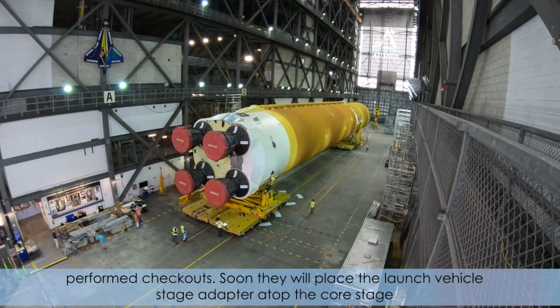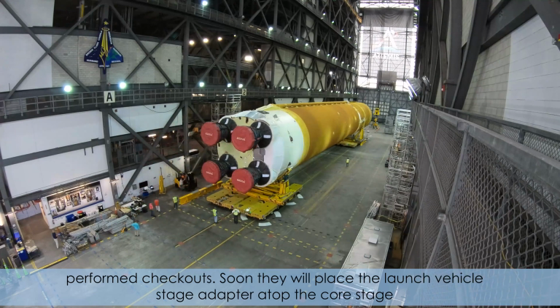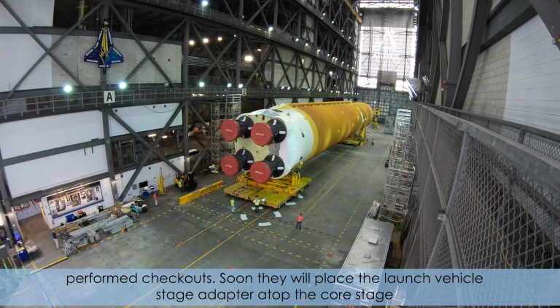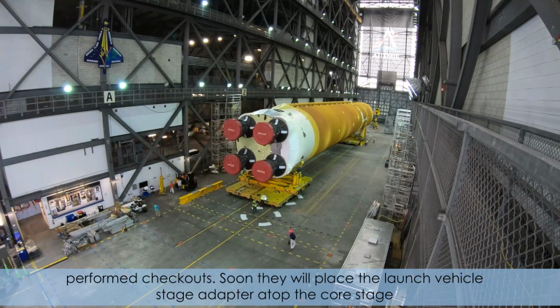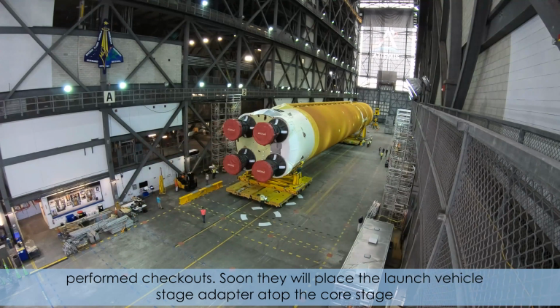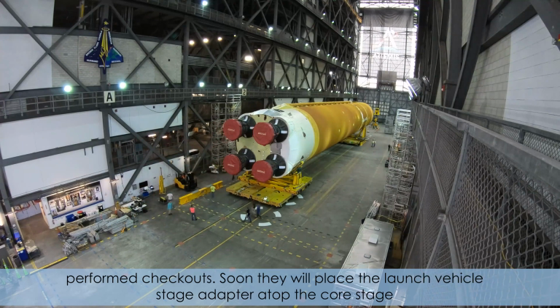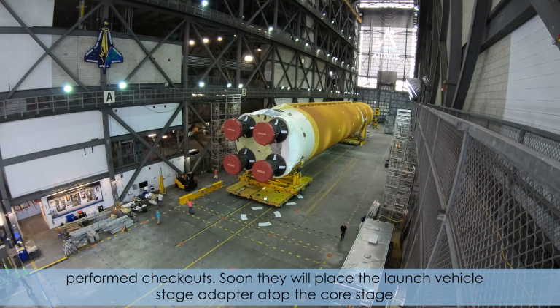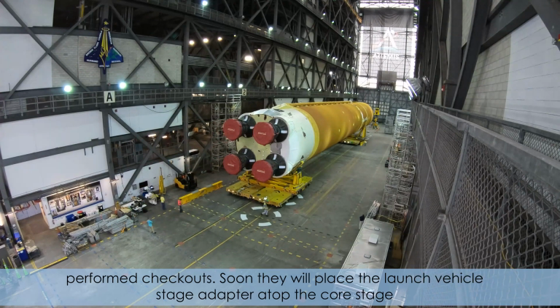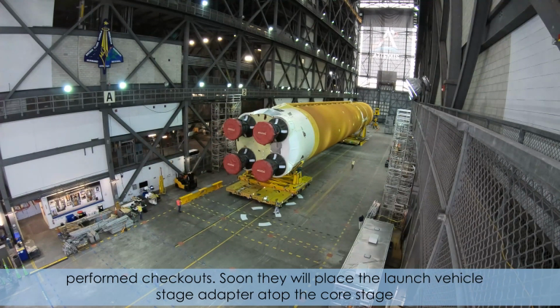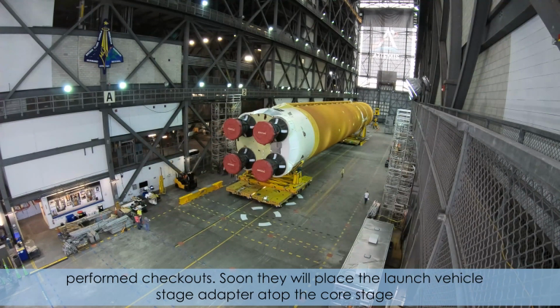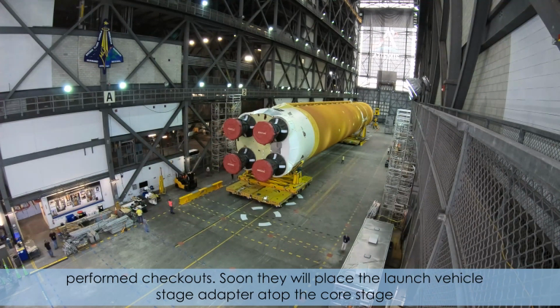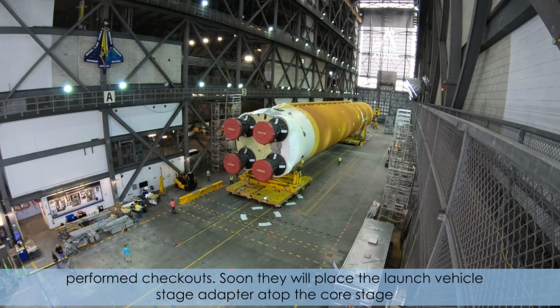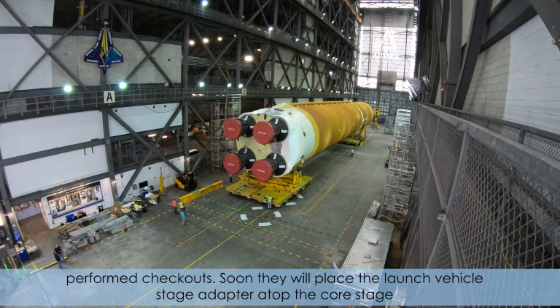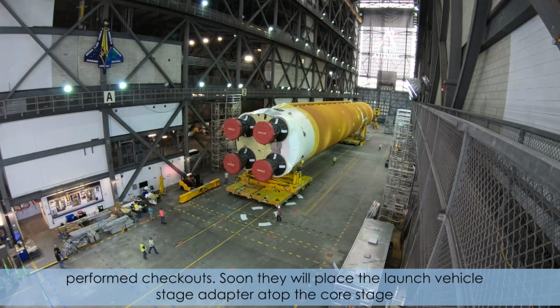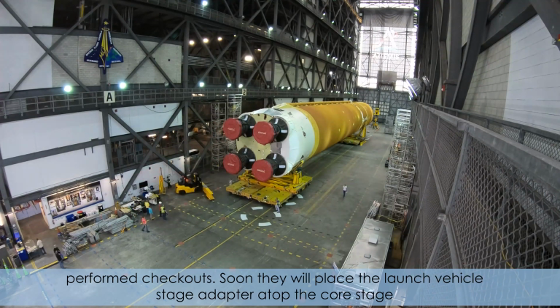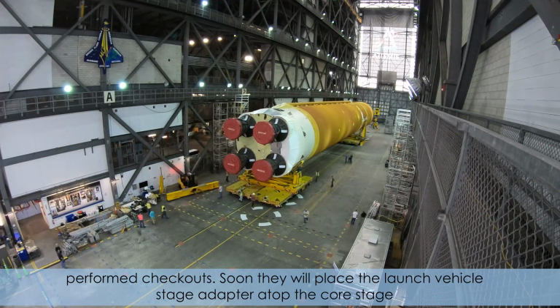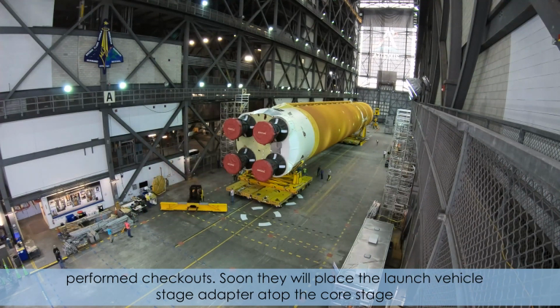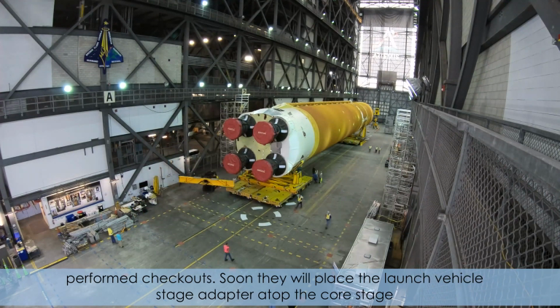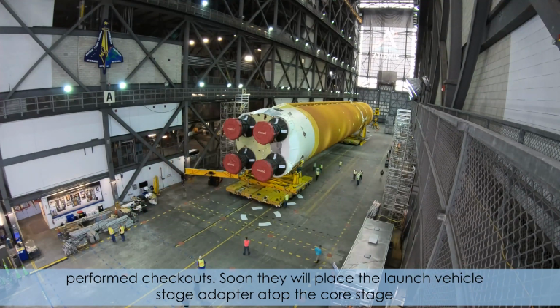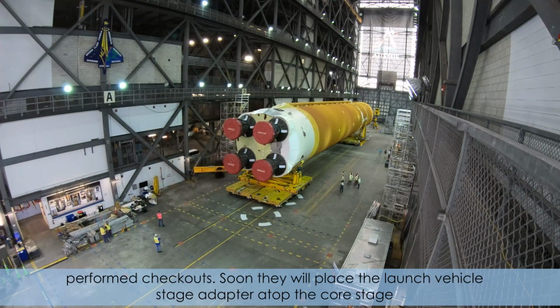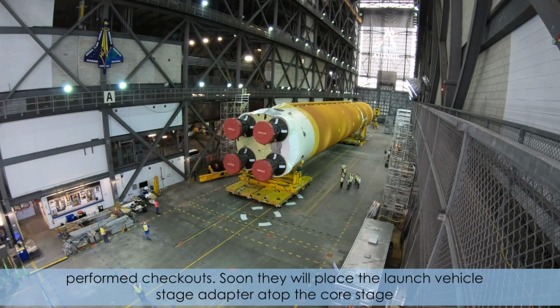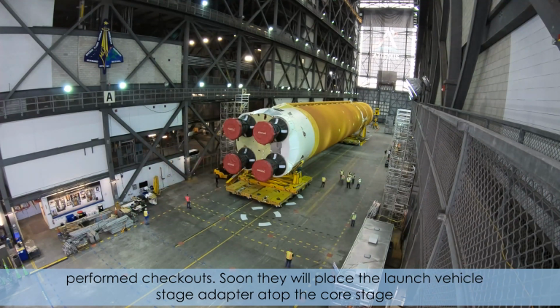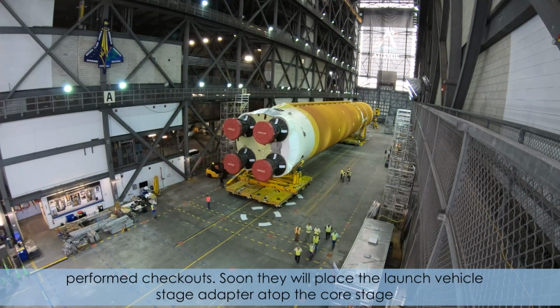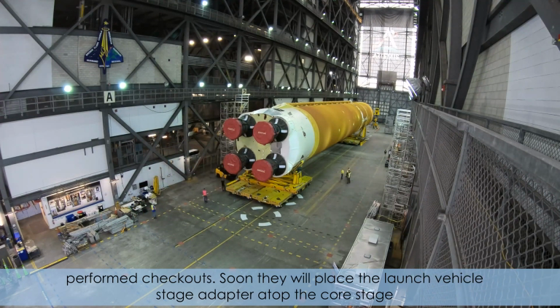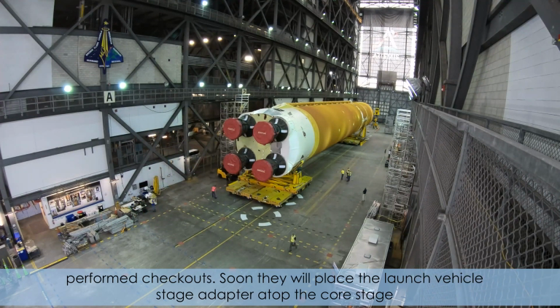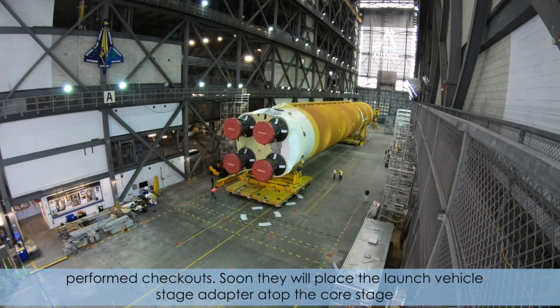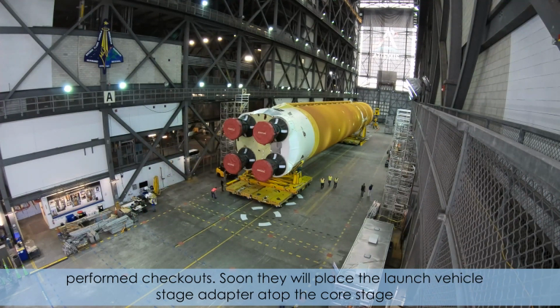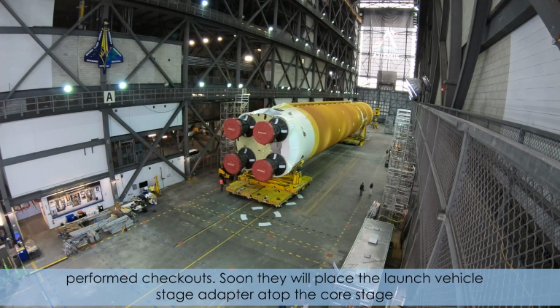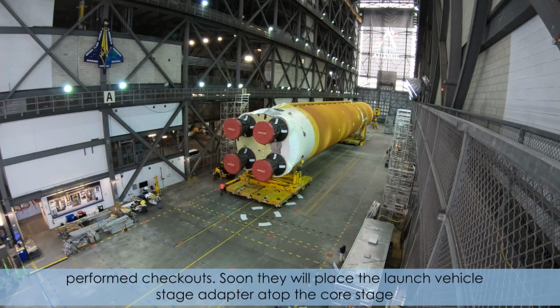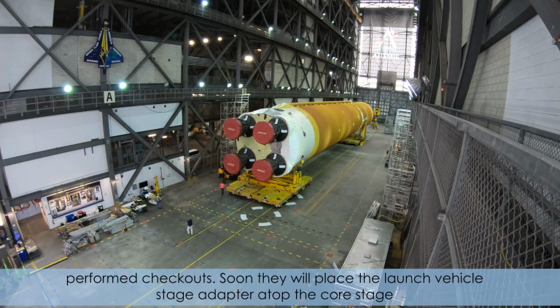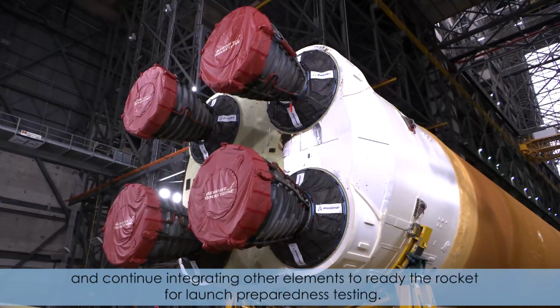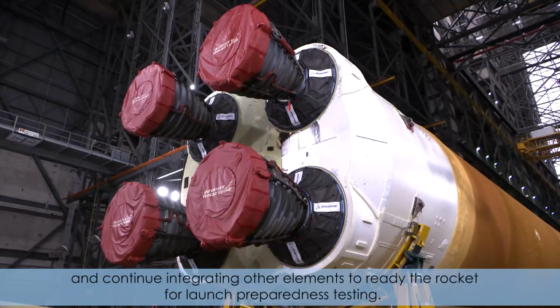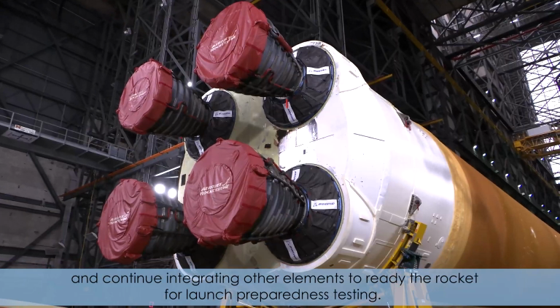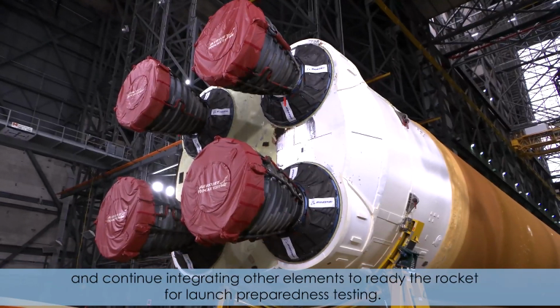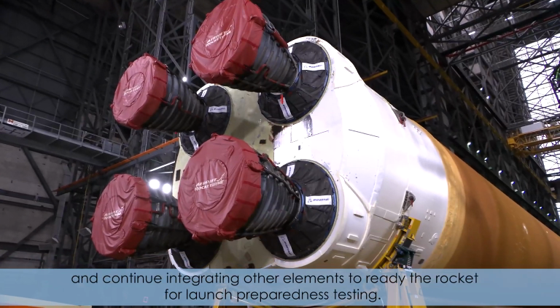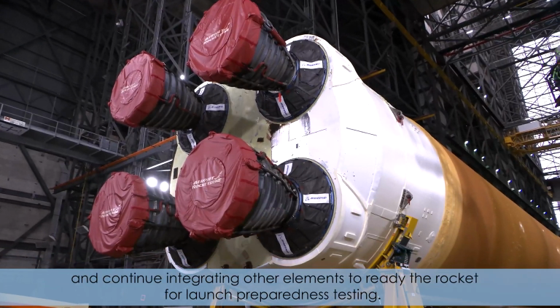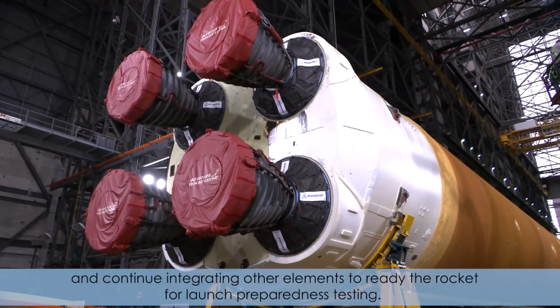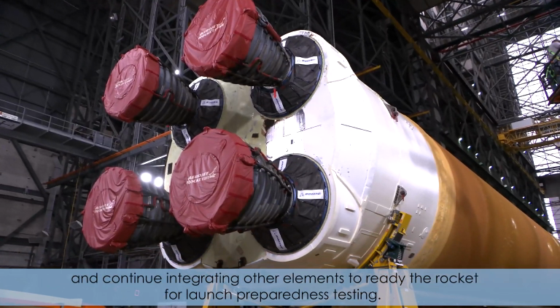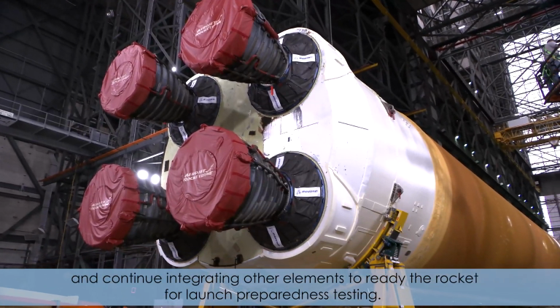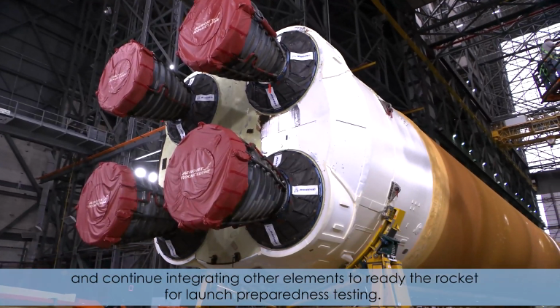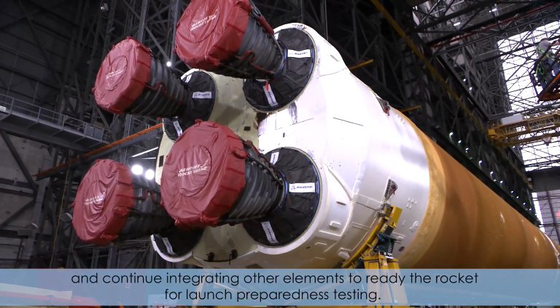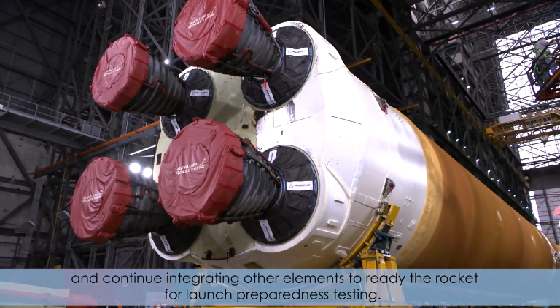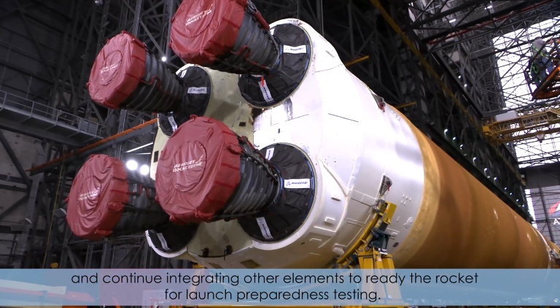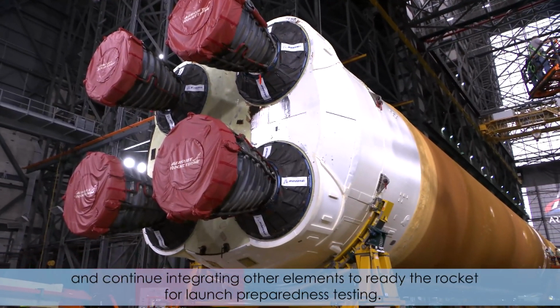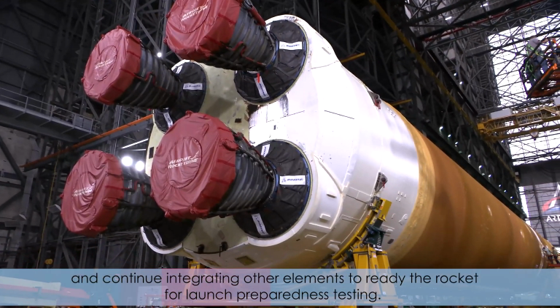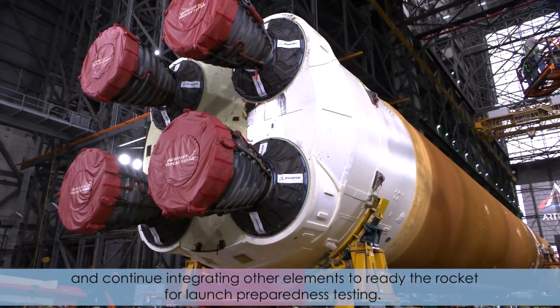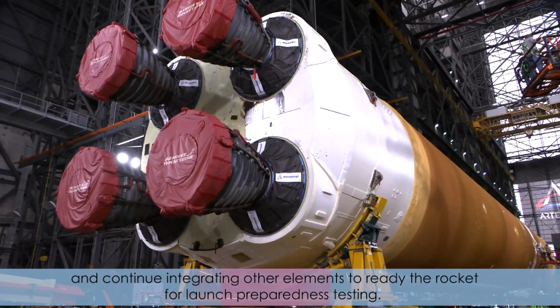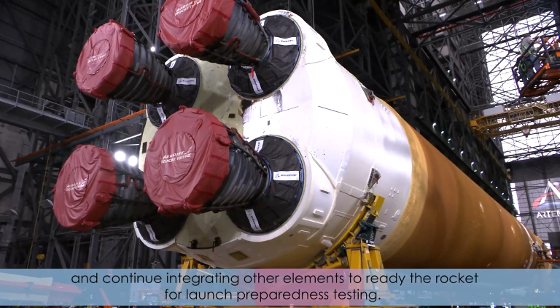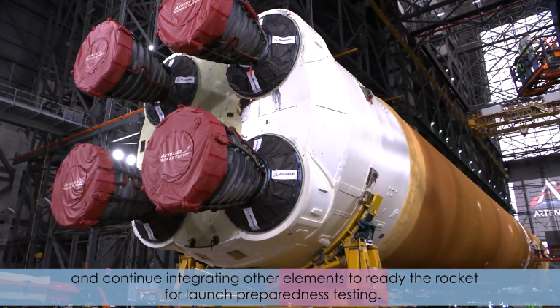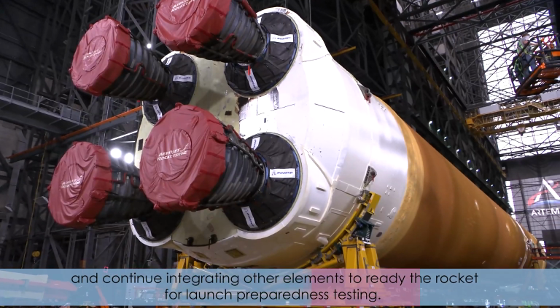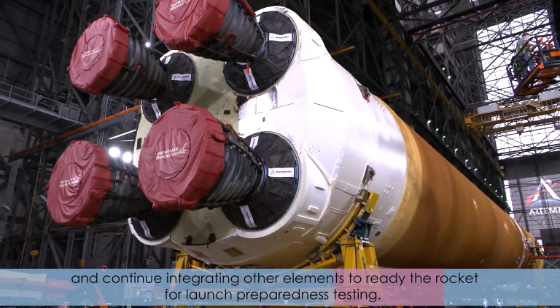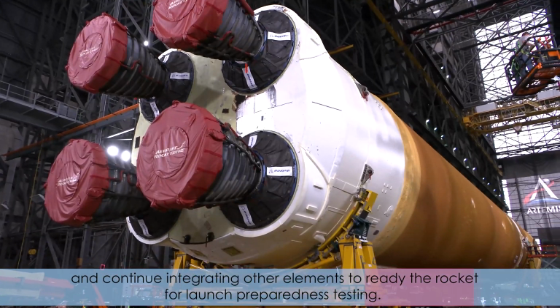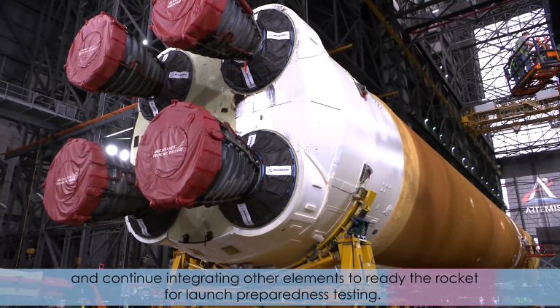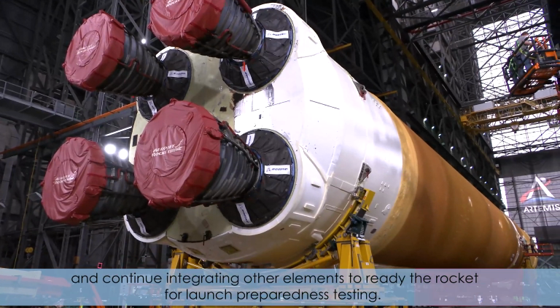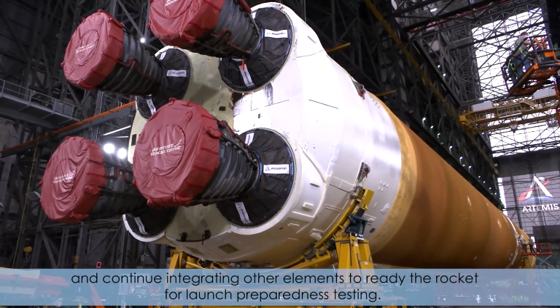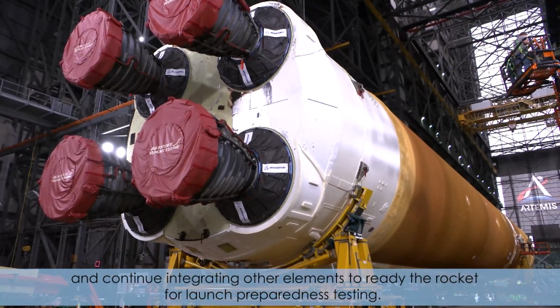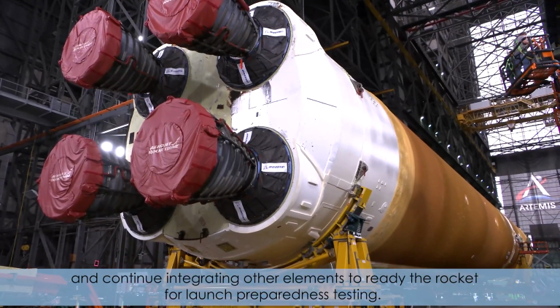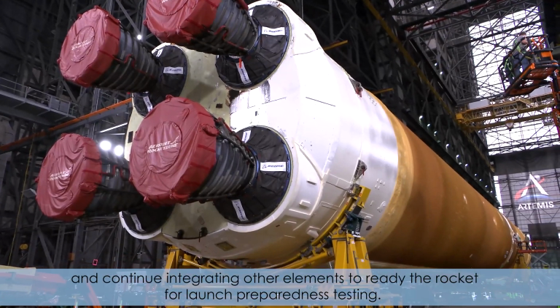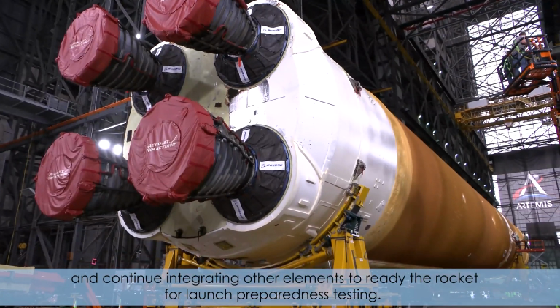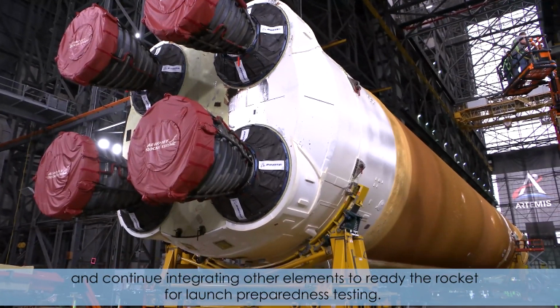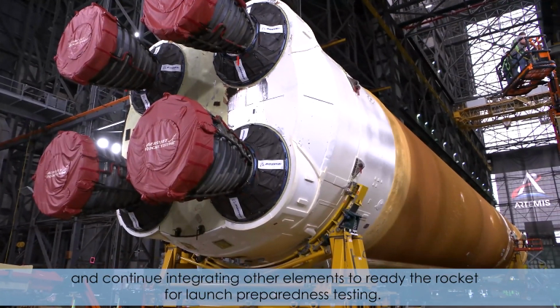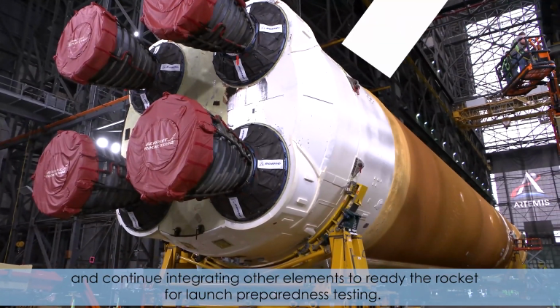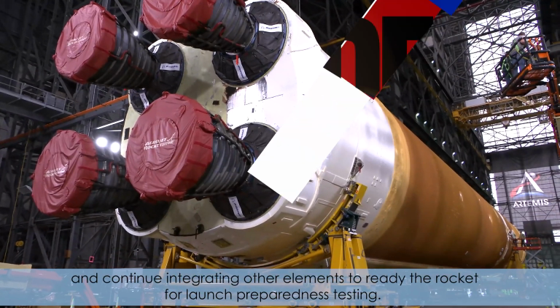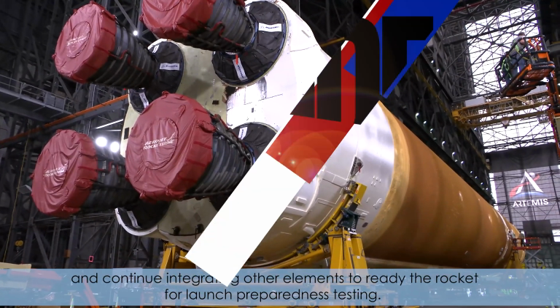Soon, they will place the Launch Vehicle Stage Adapter atop the core stage and continue integrating other elements to ready the rocket for launch preparedness testing.